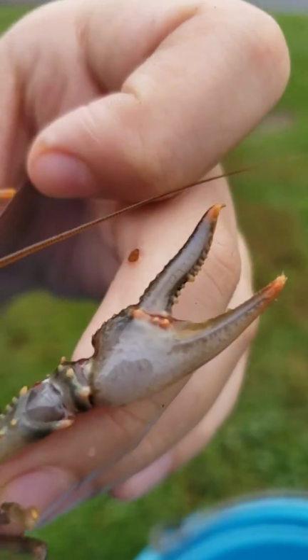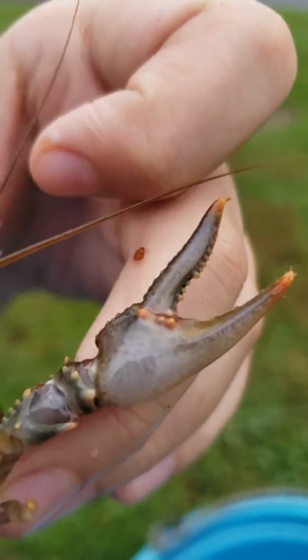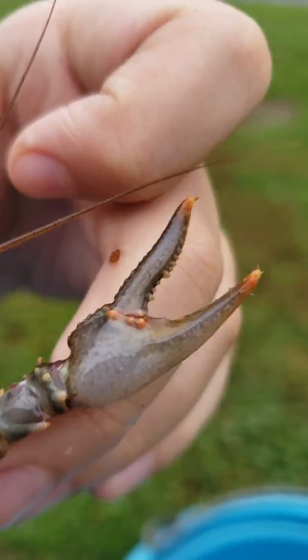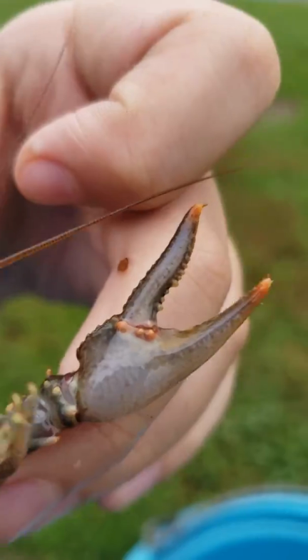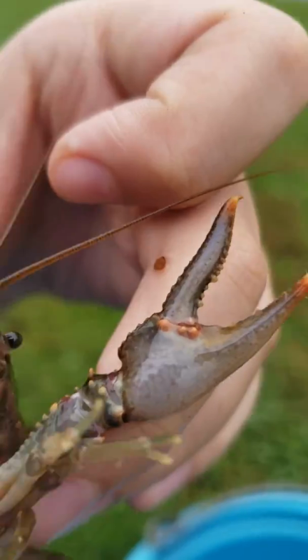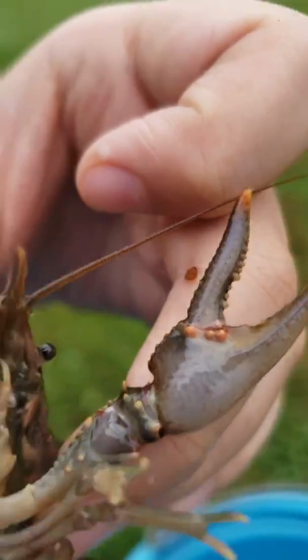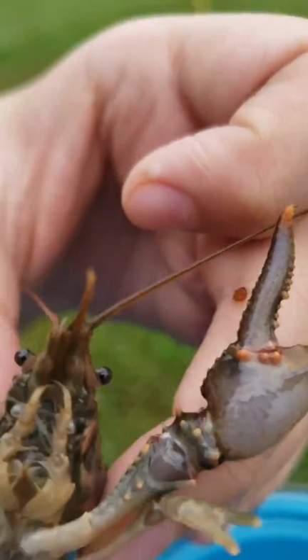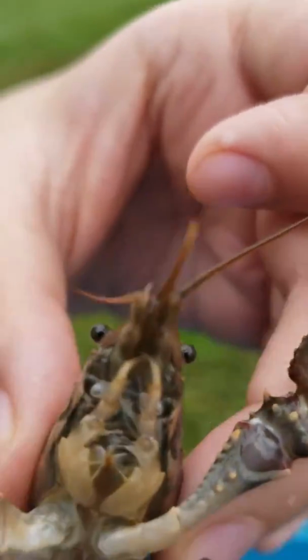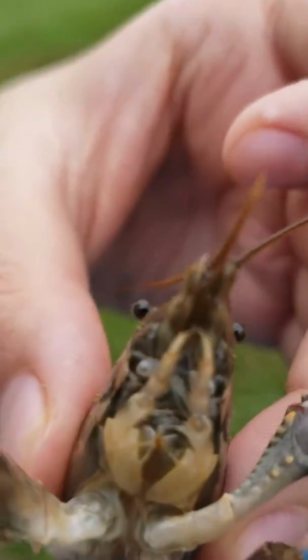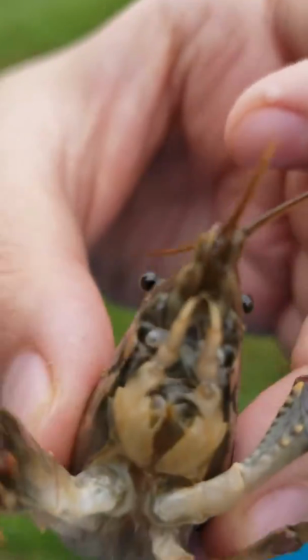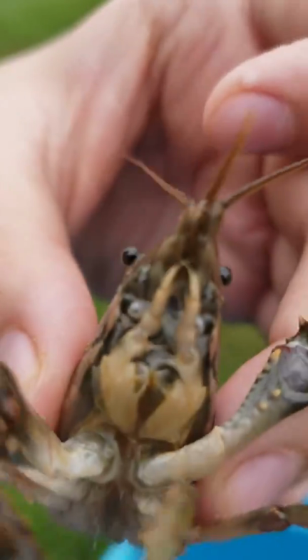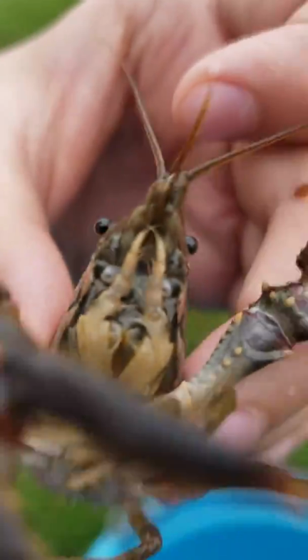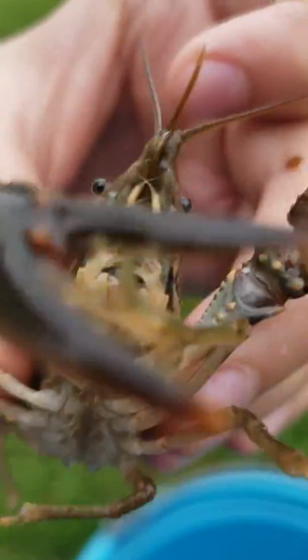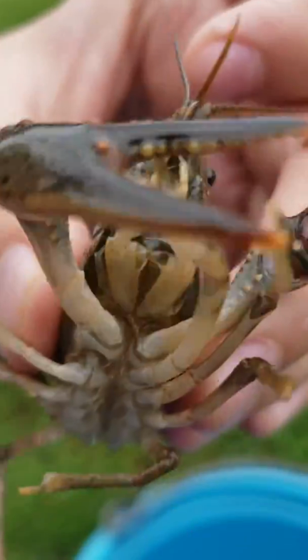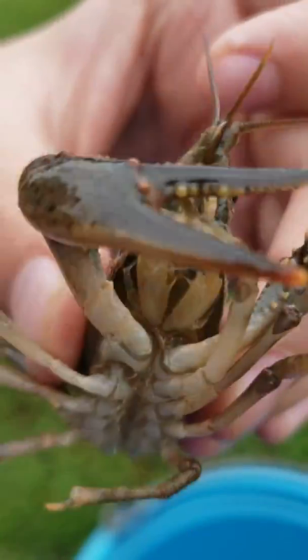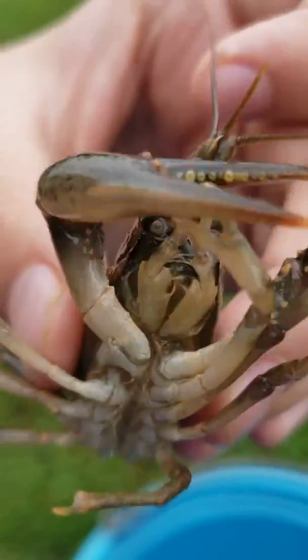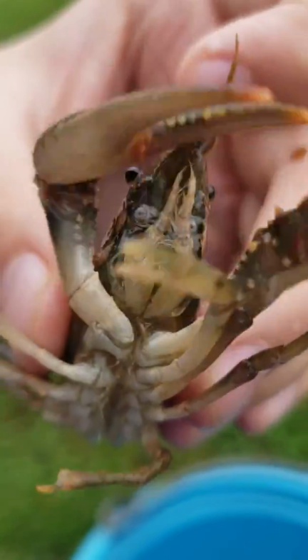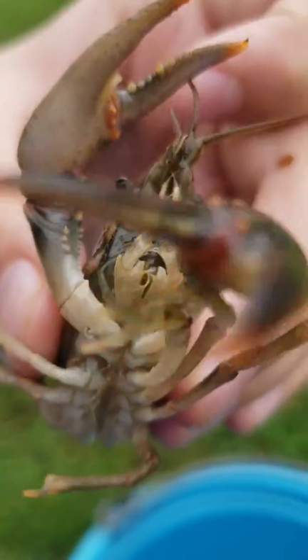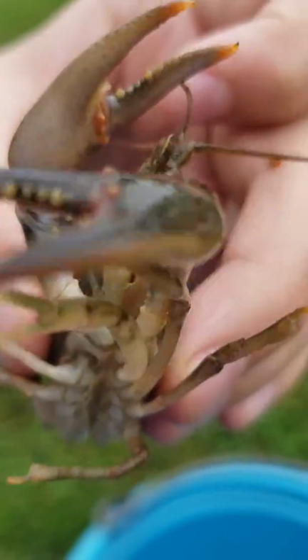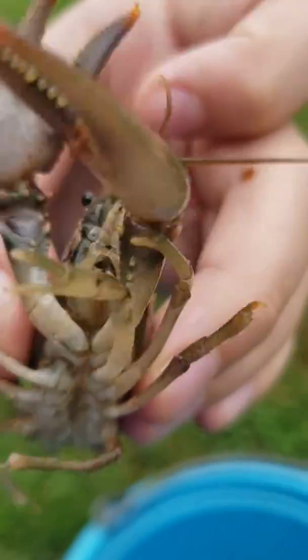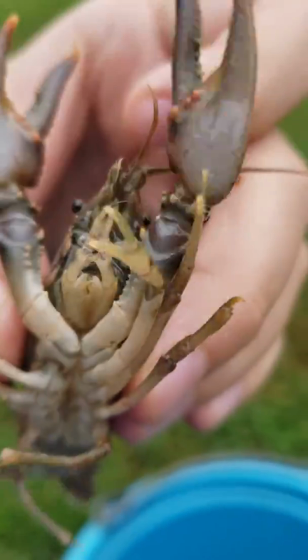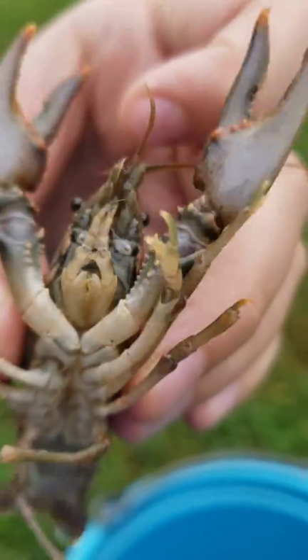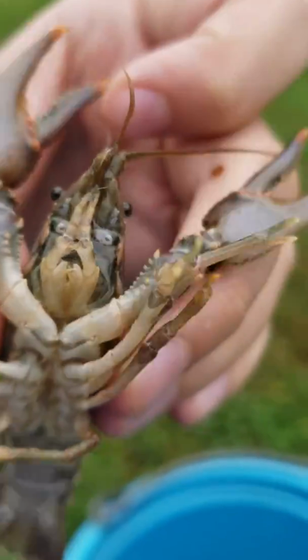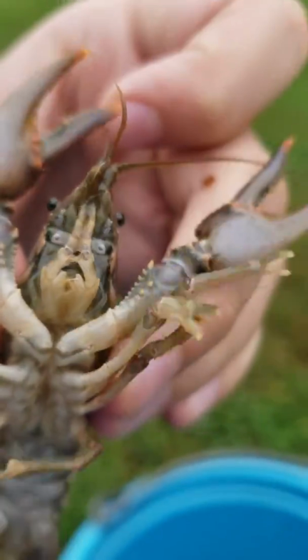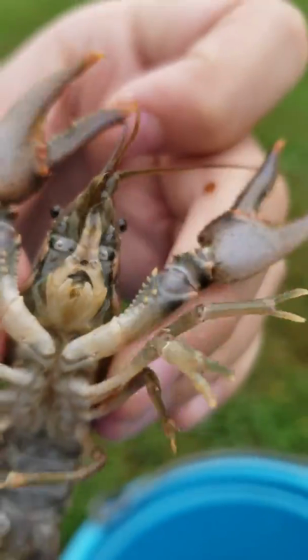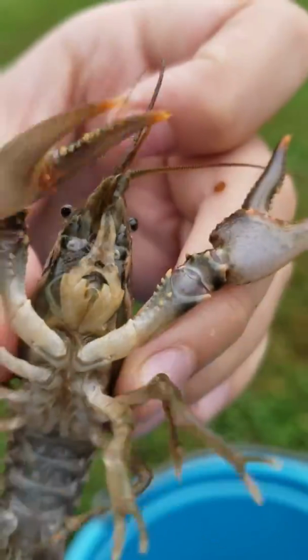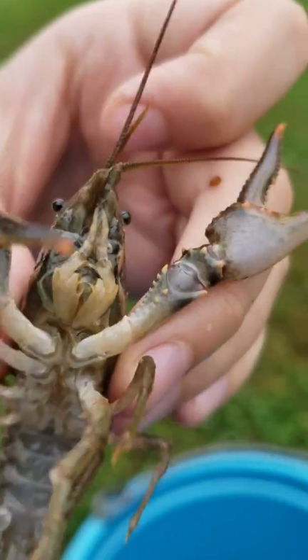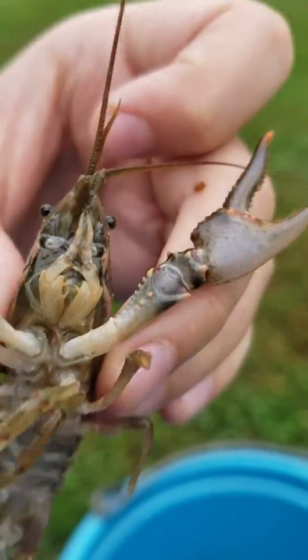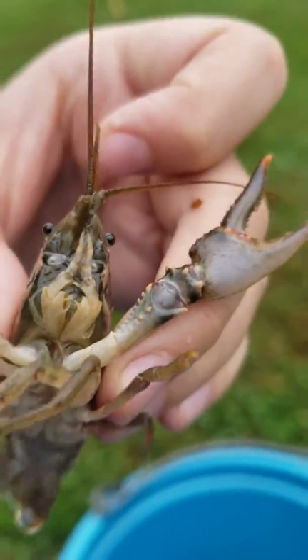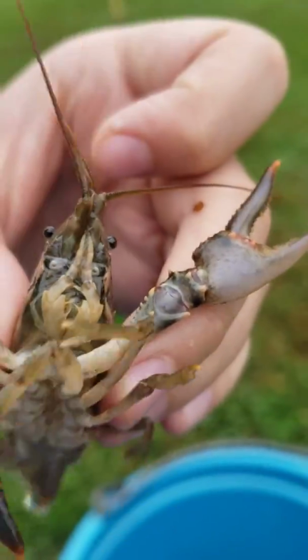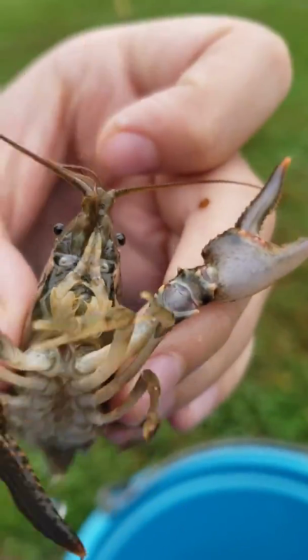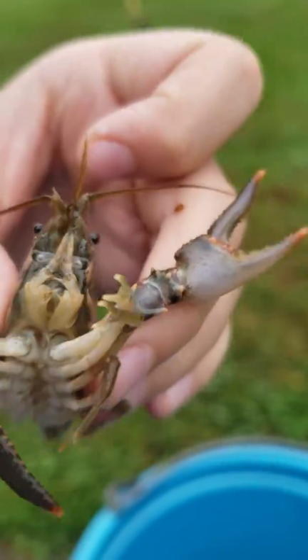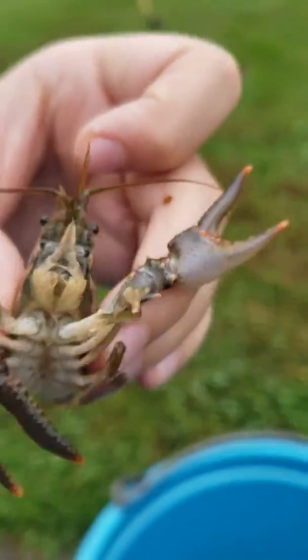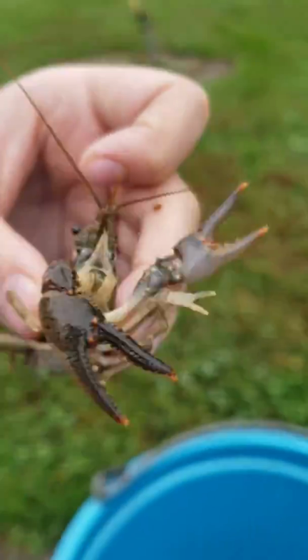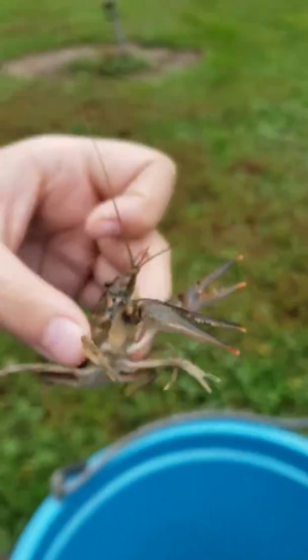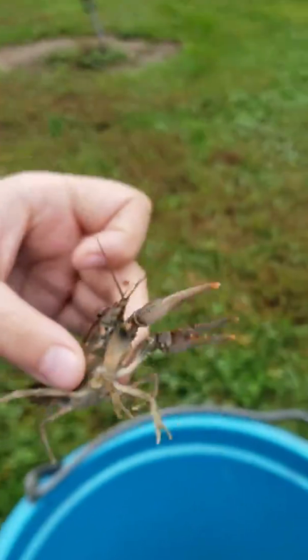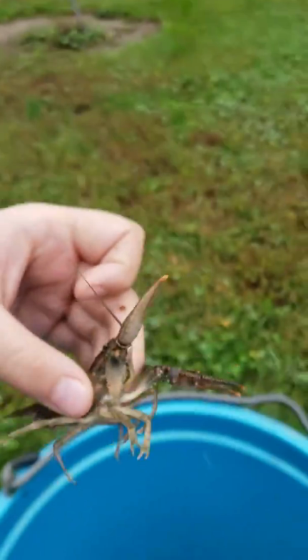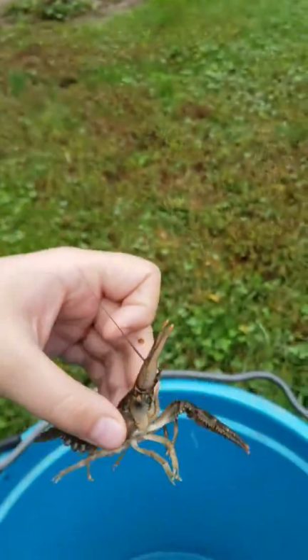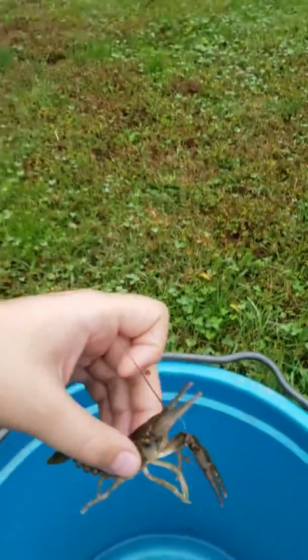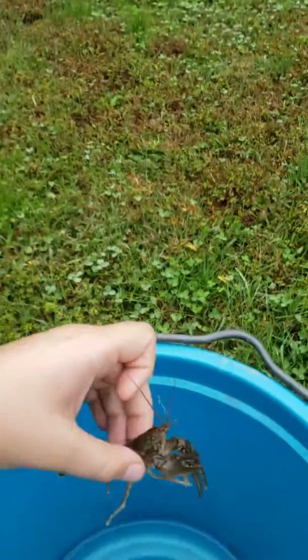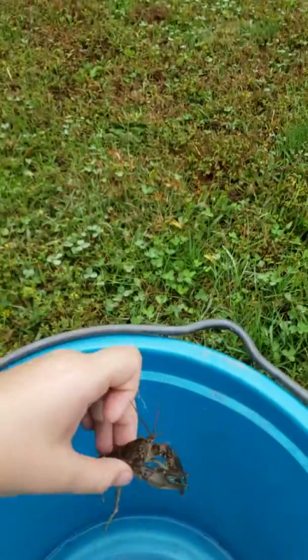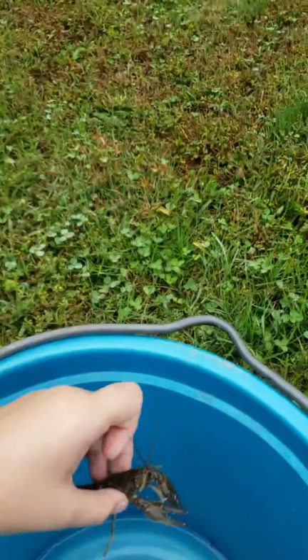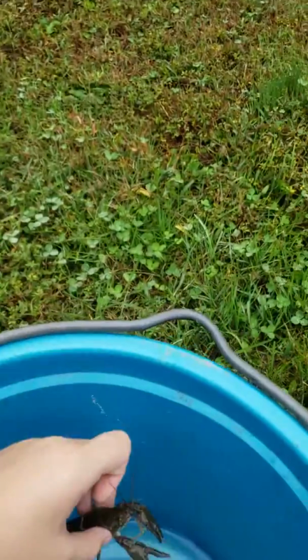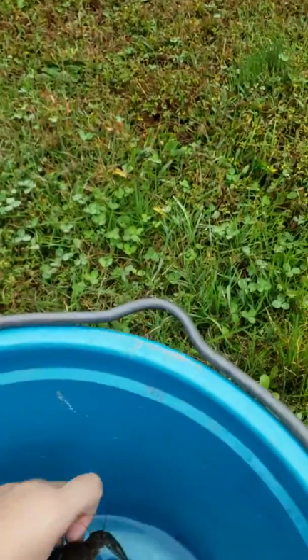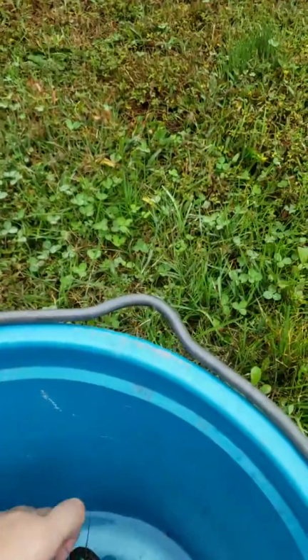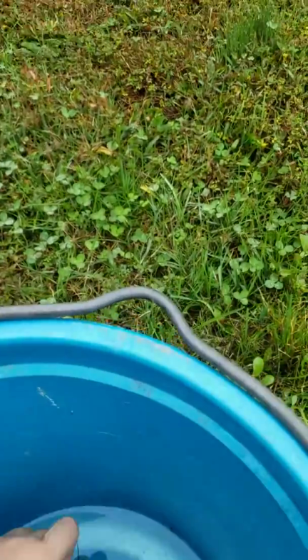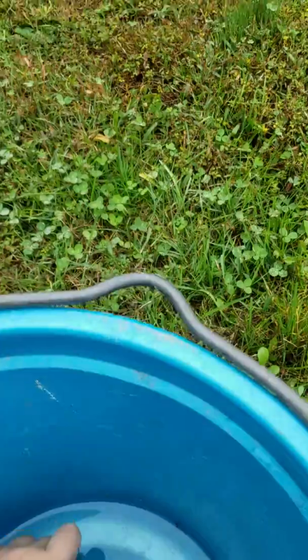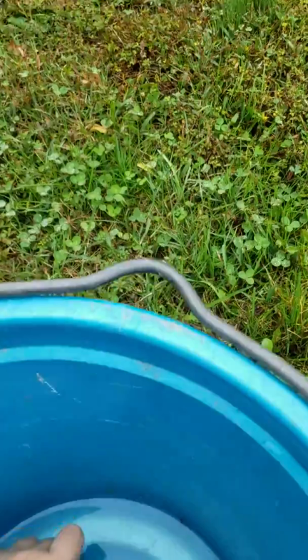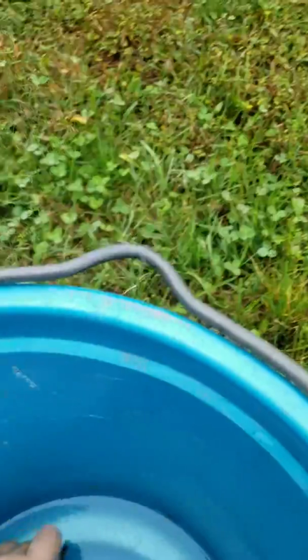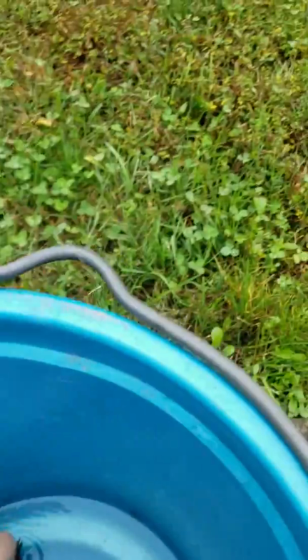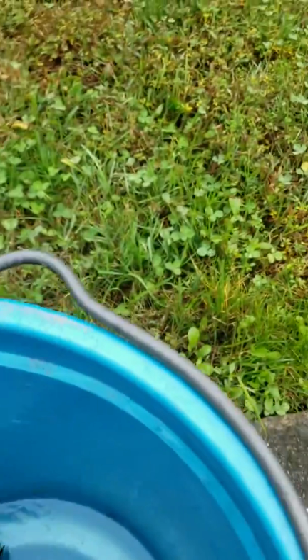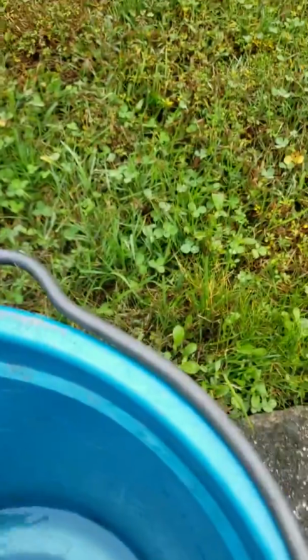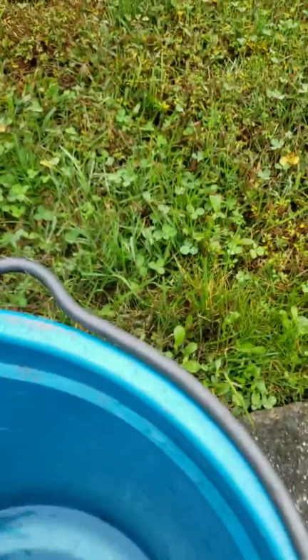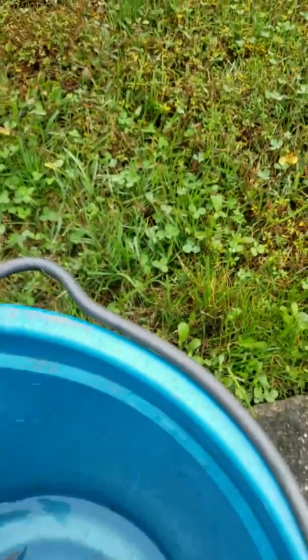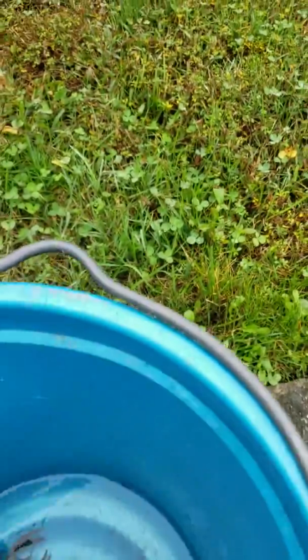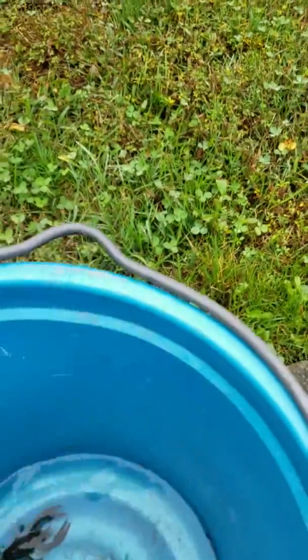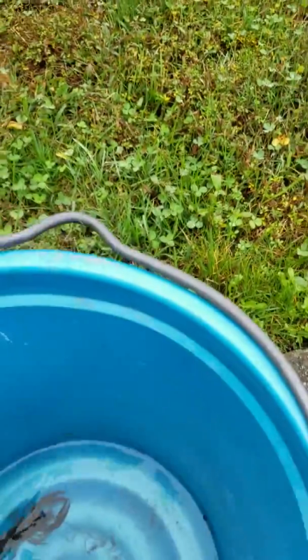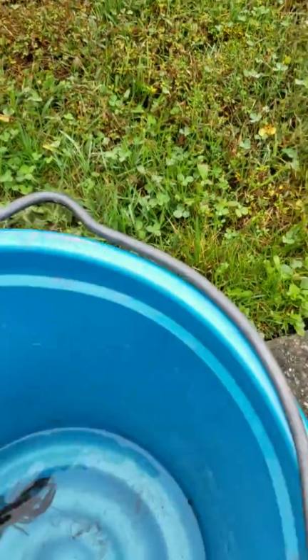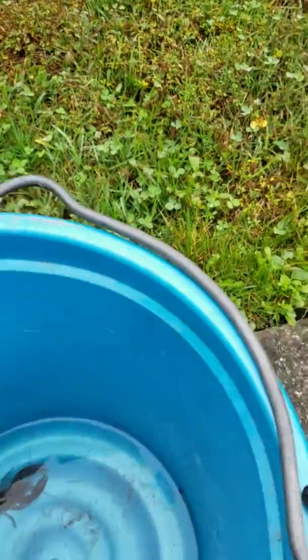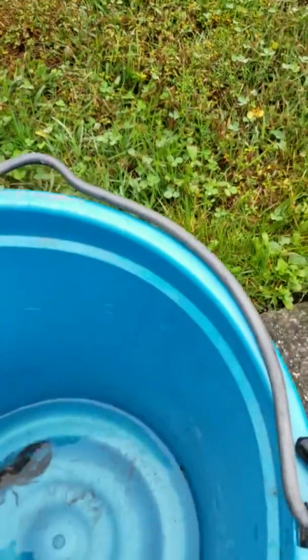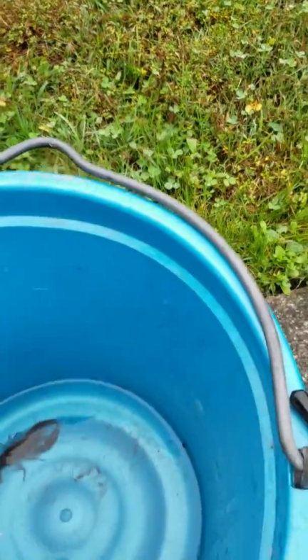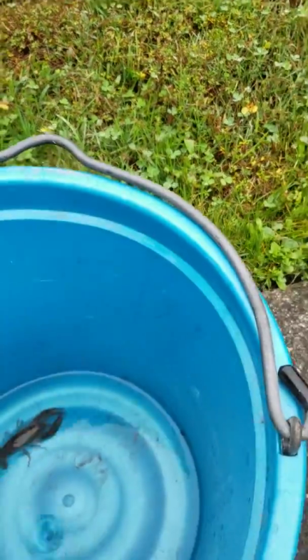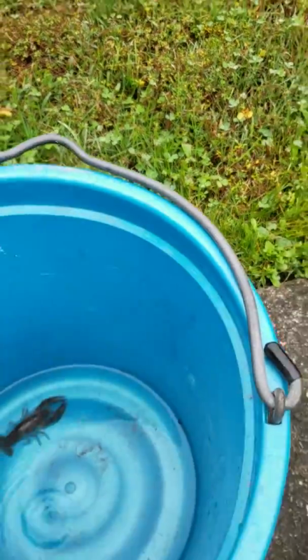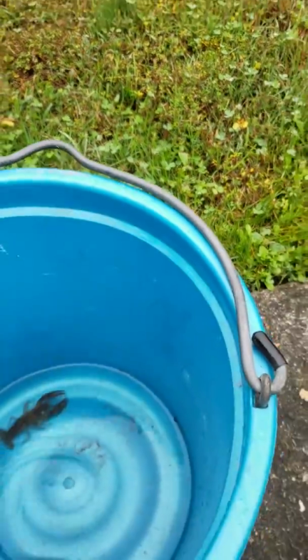There we go — there's a nice little open shot. He's so cute. Little body.